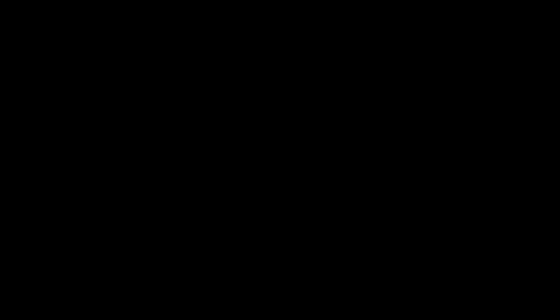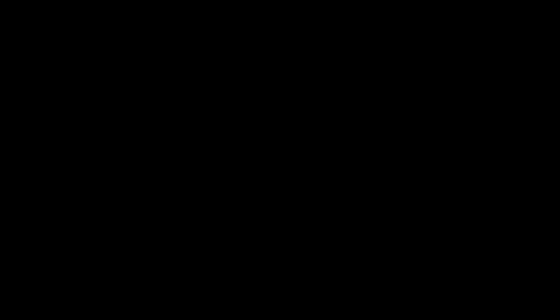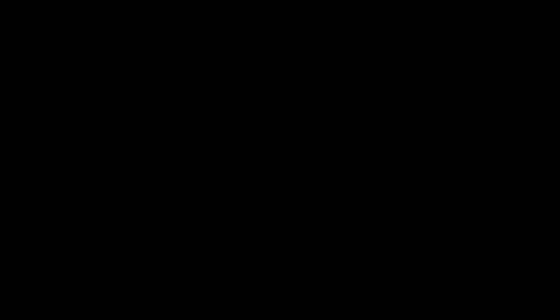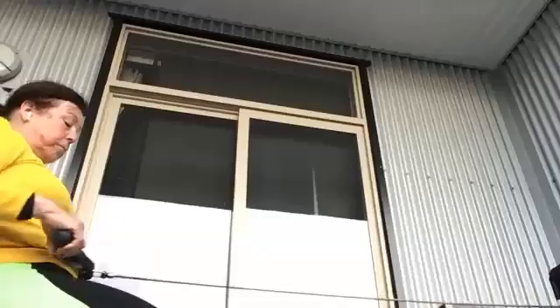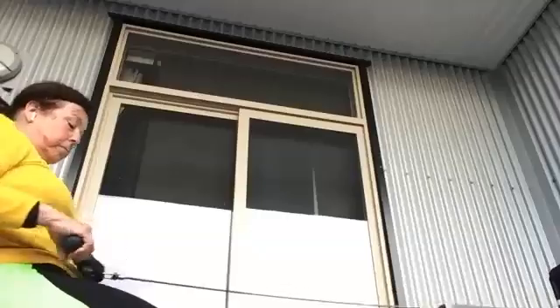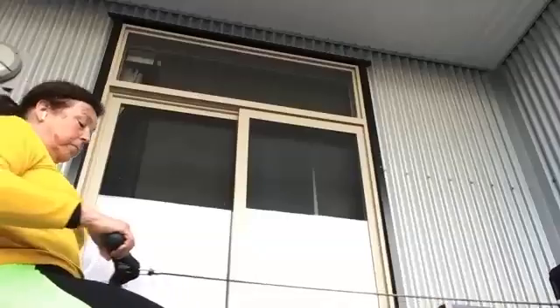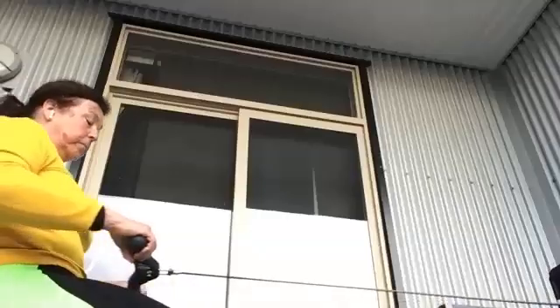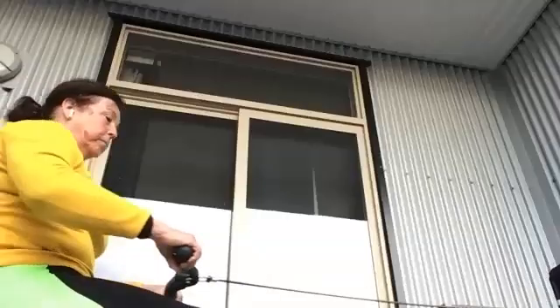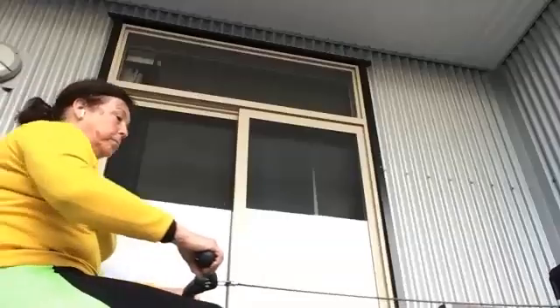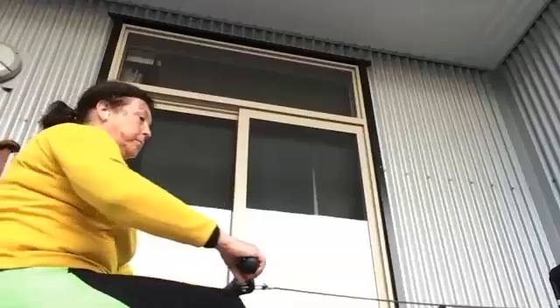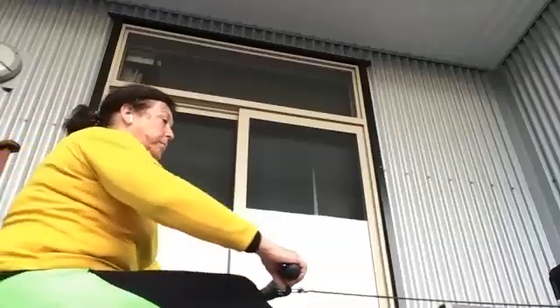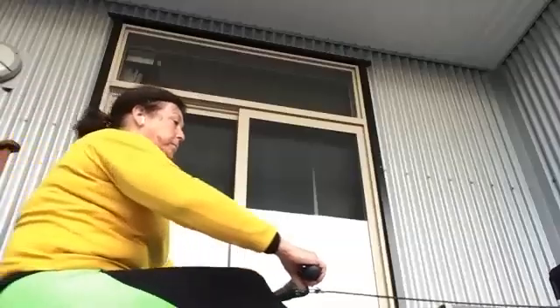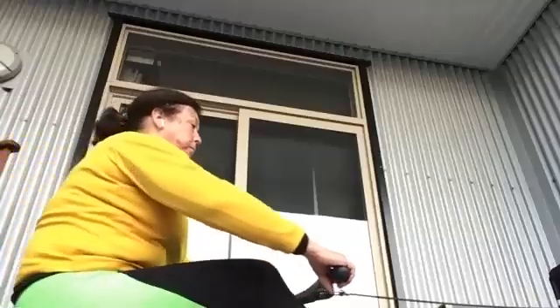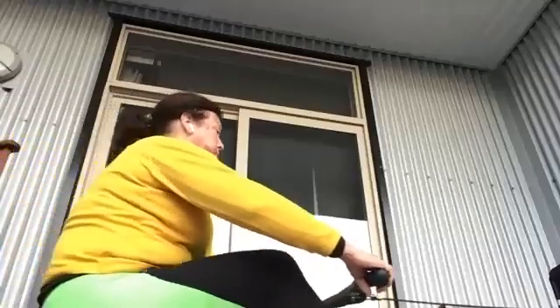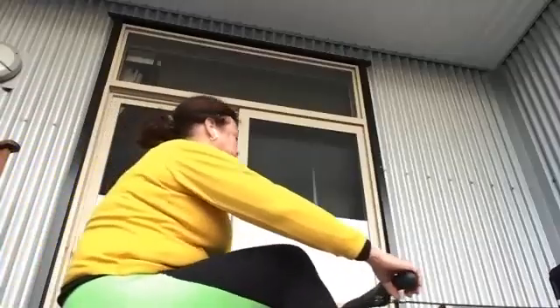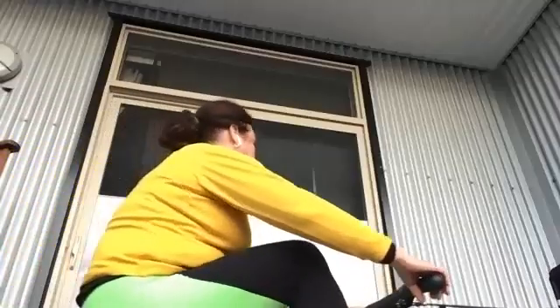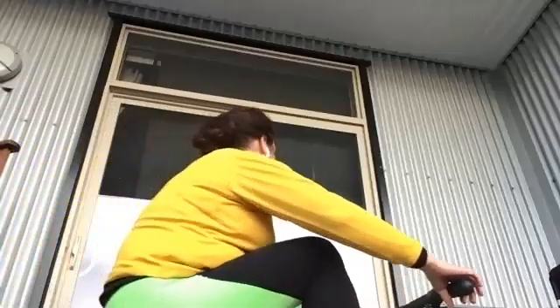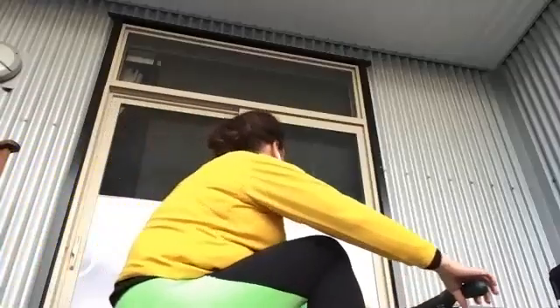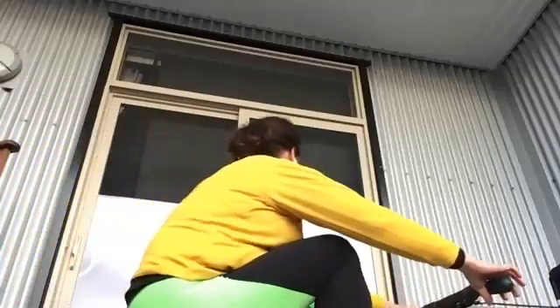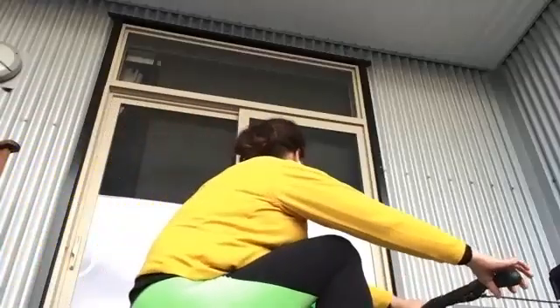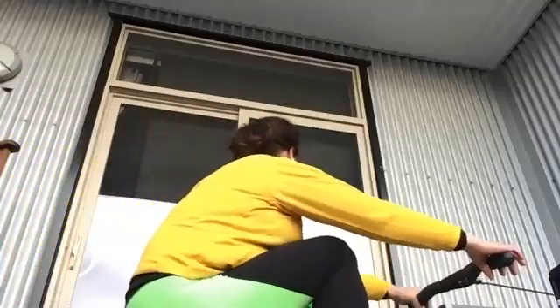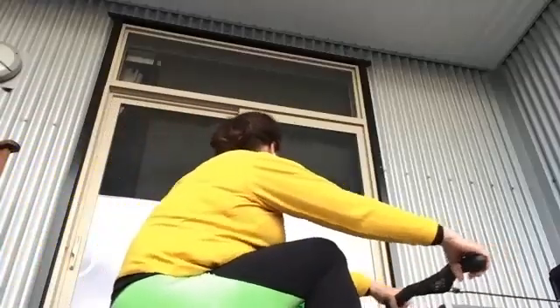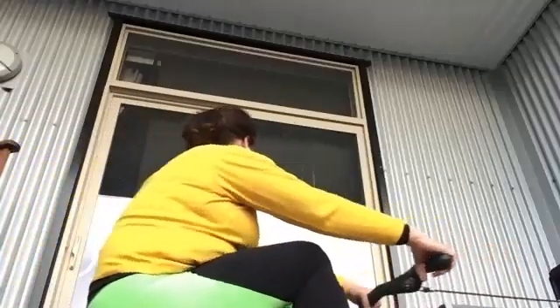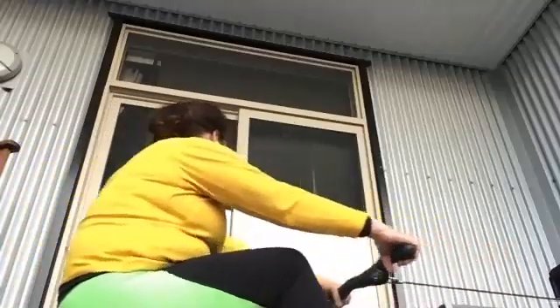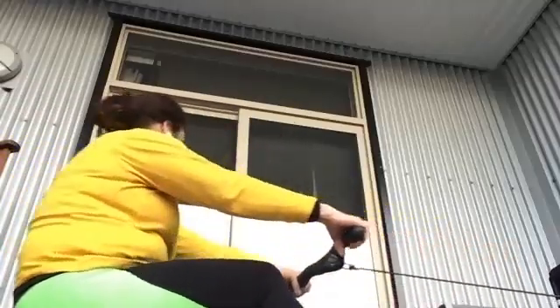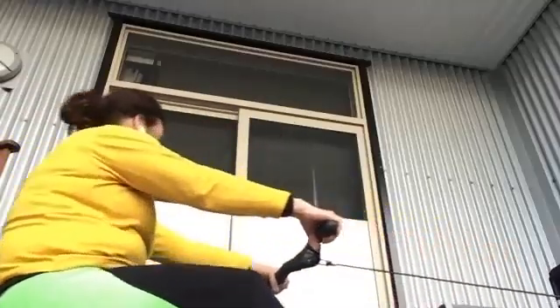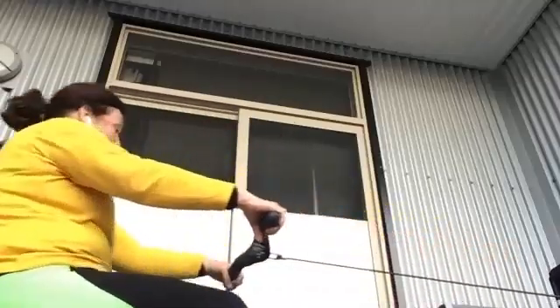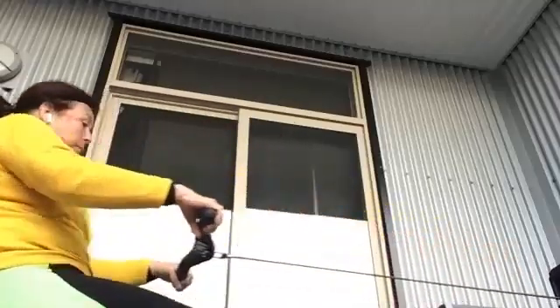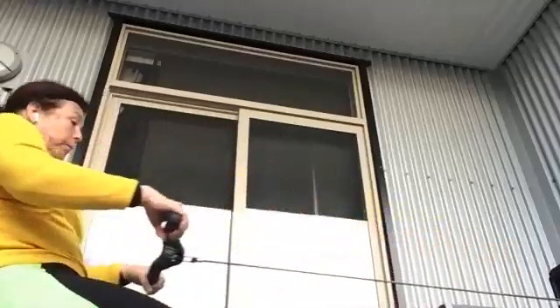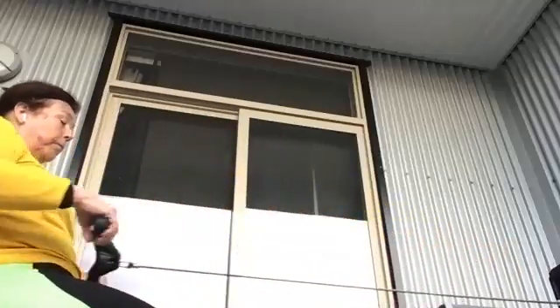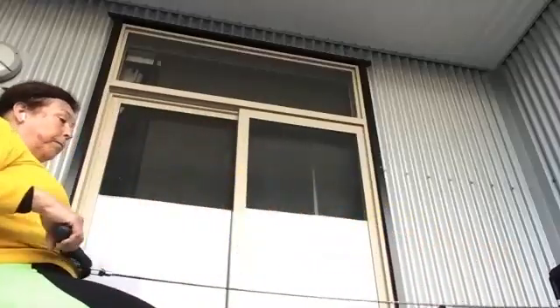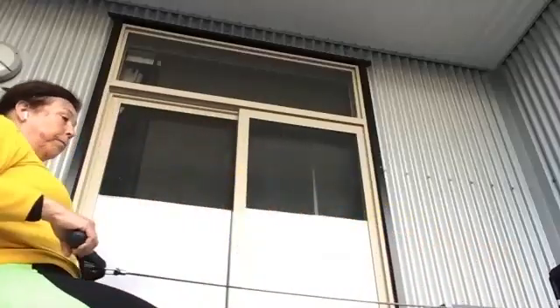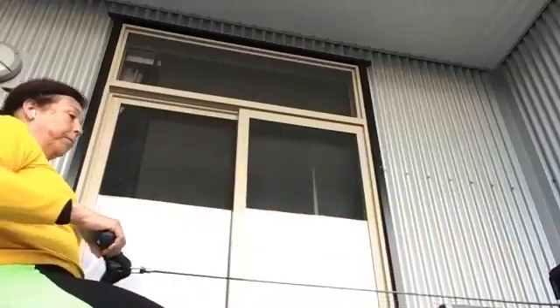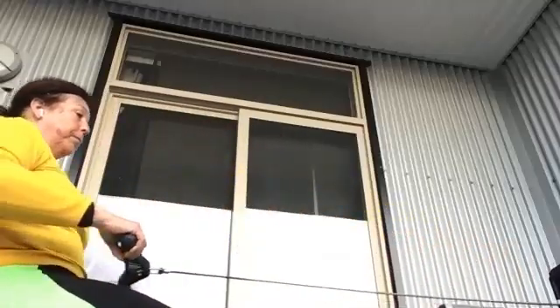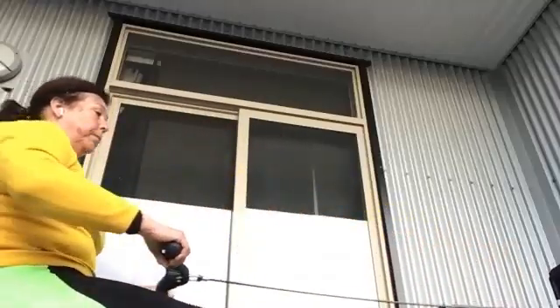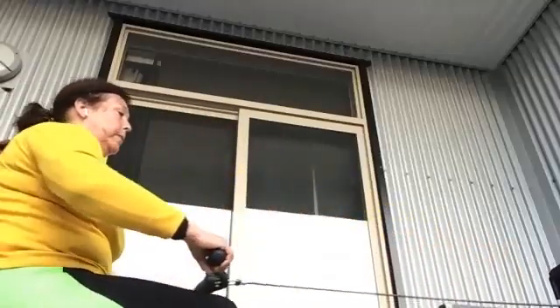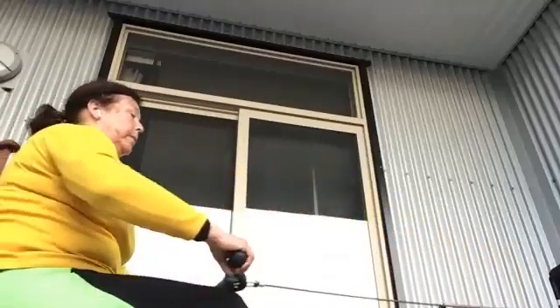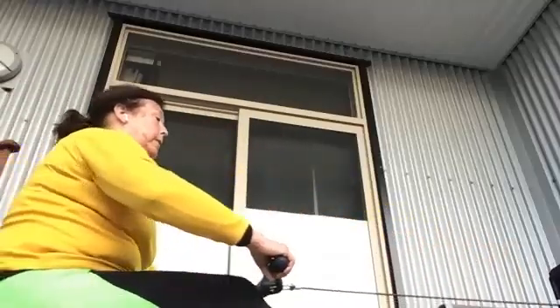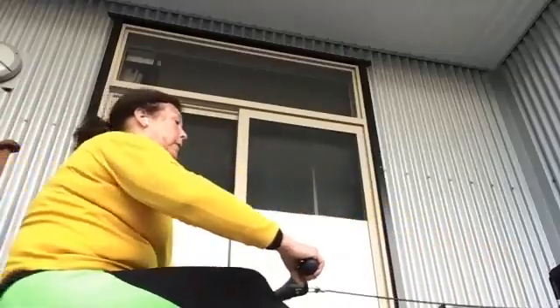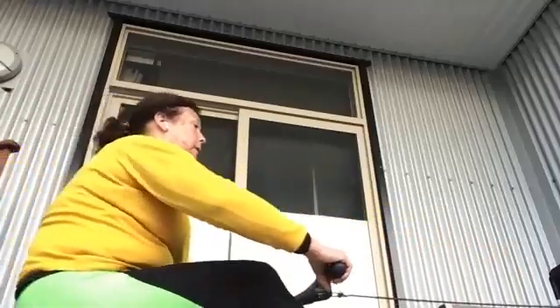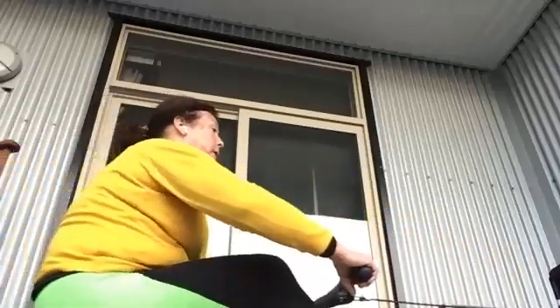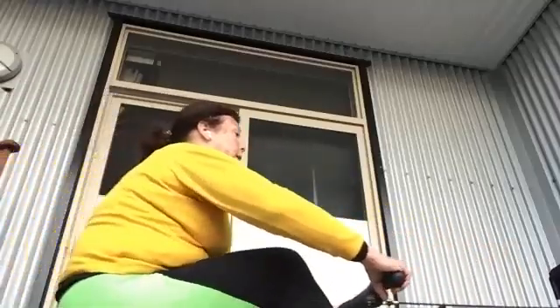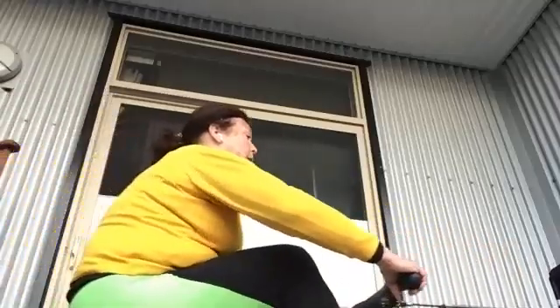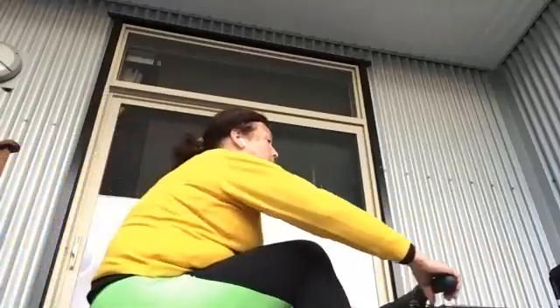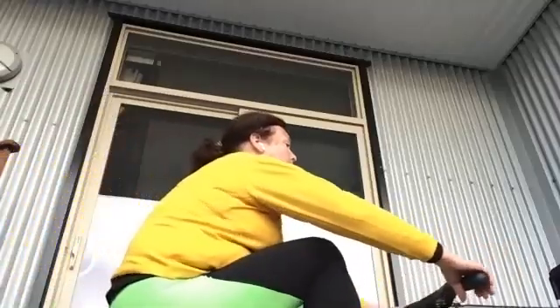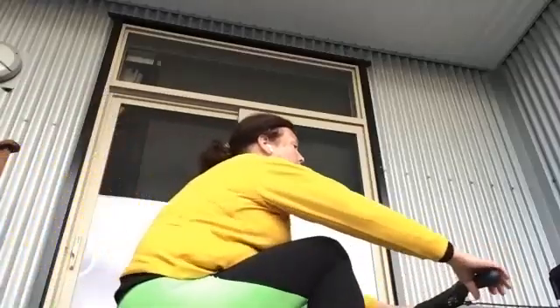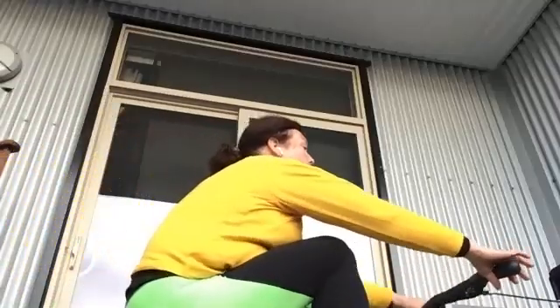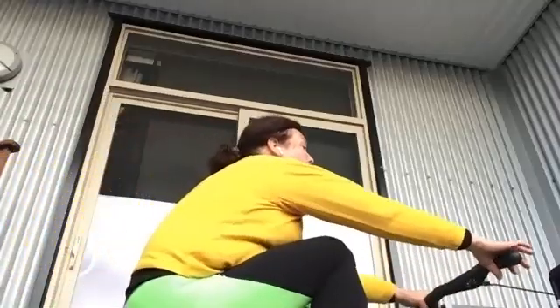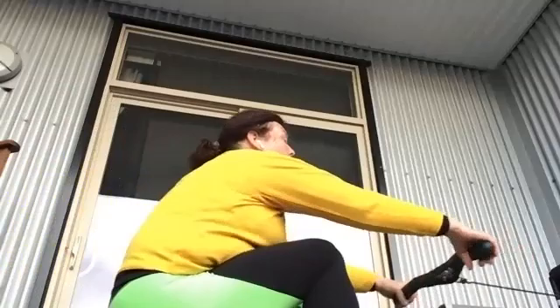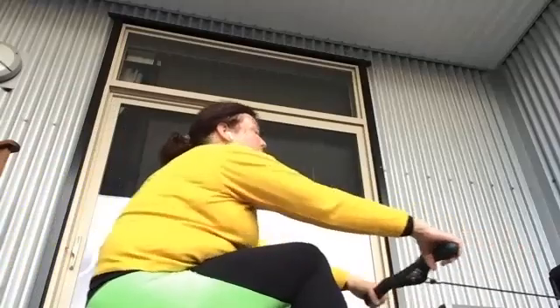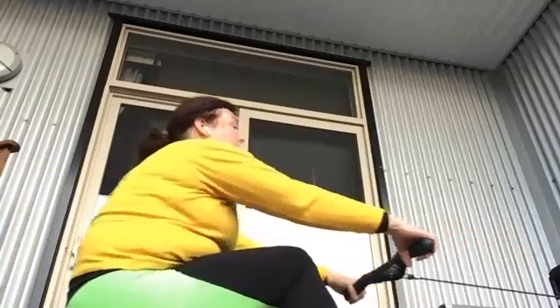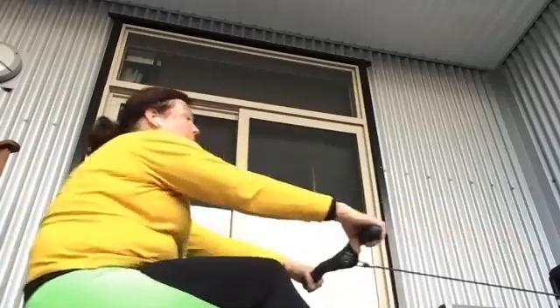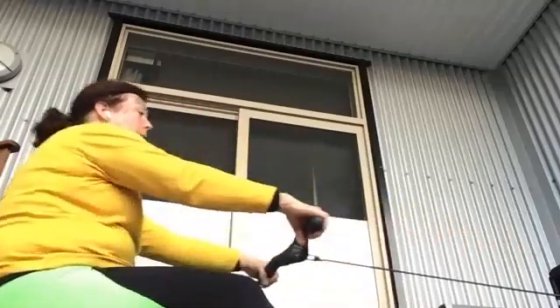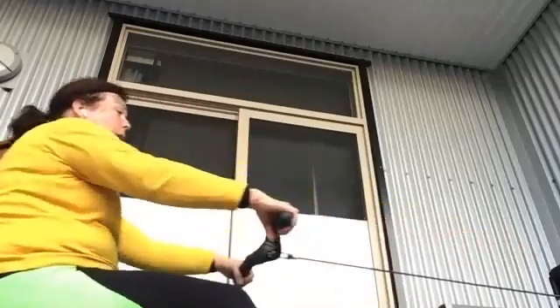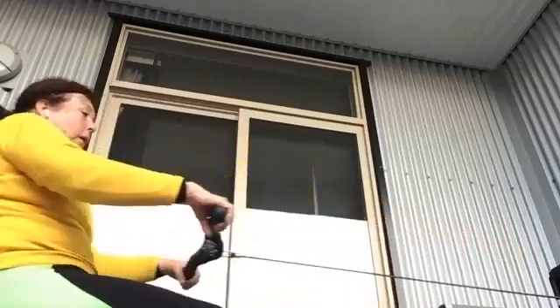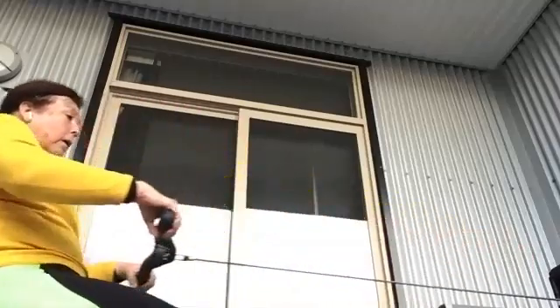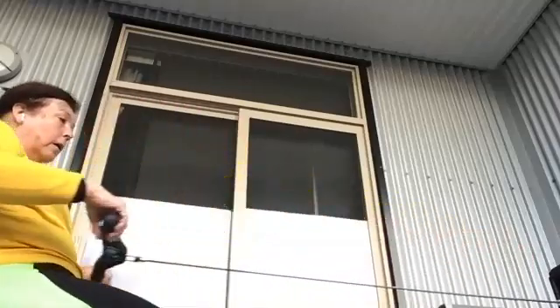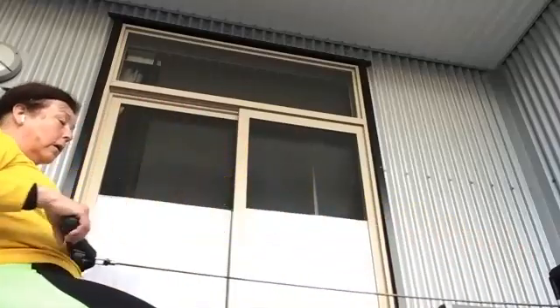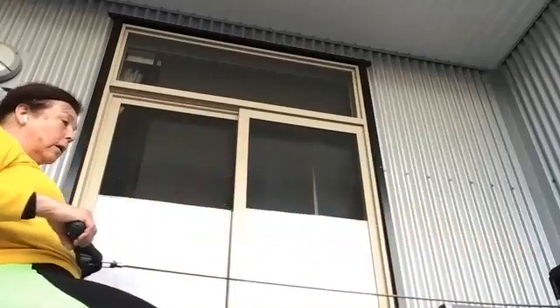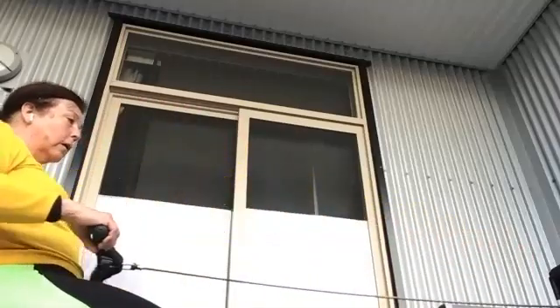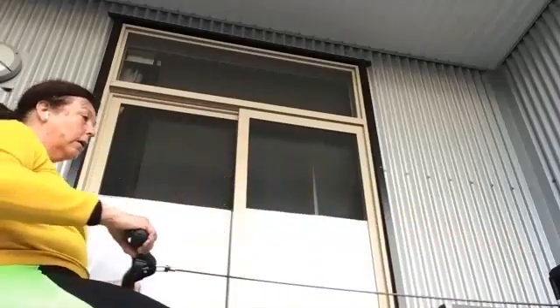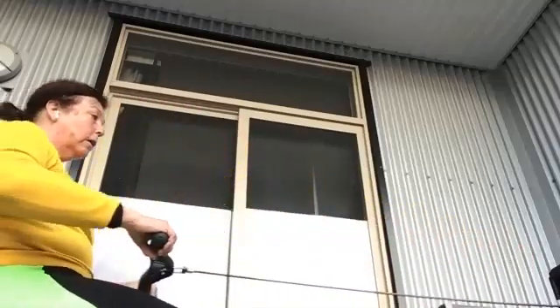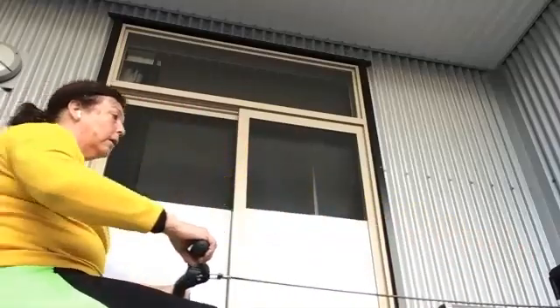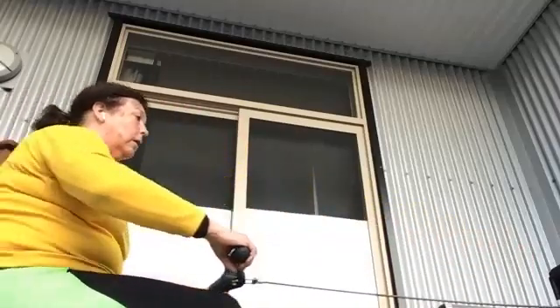Sitting tall, breathing deep. We're bringing up Connie. Here we go. It is Connie's time to shine.